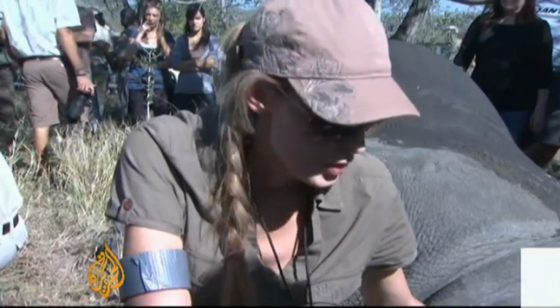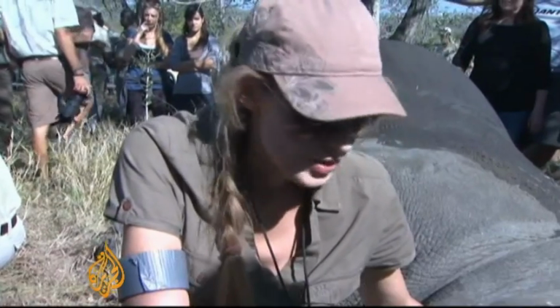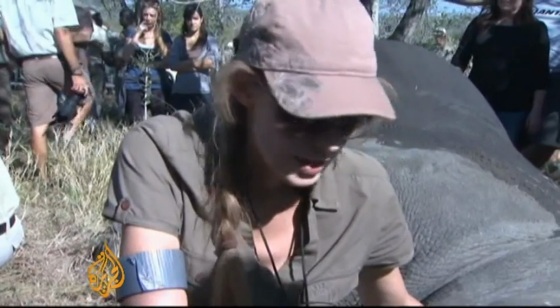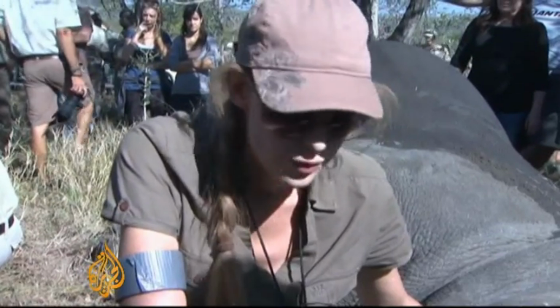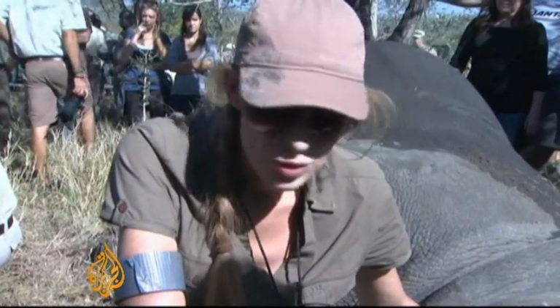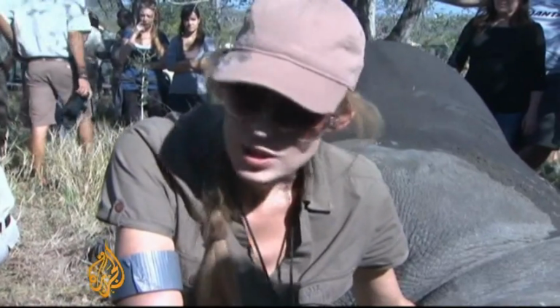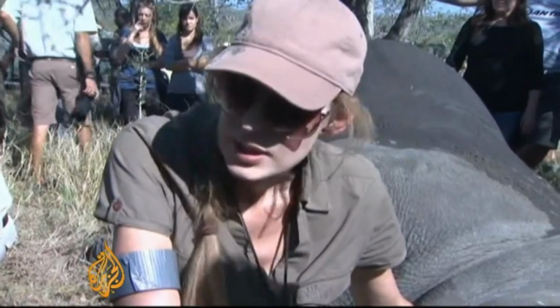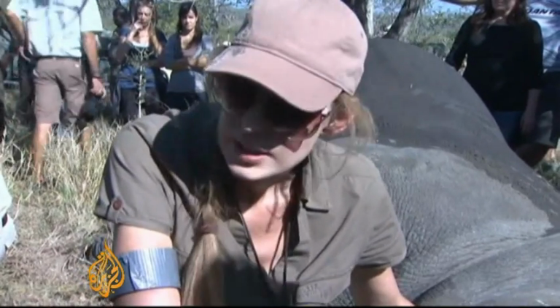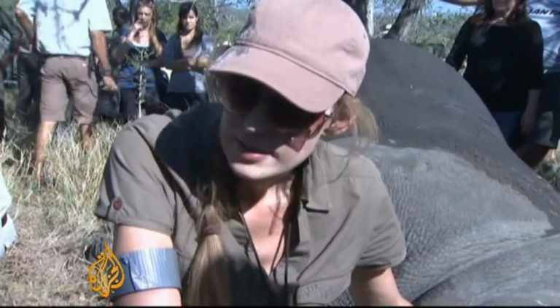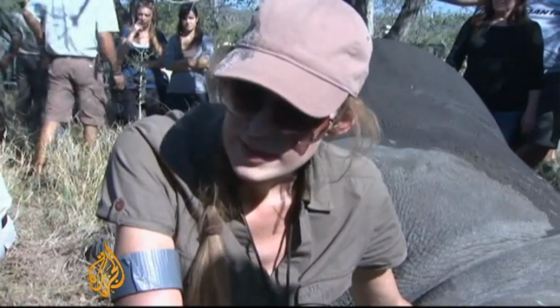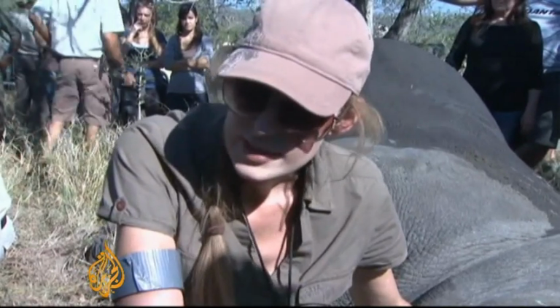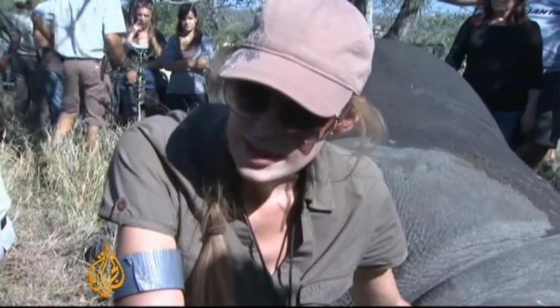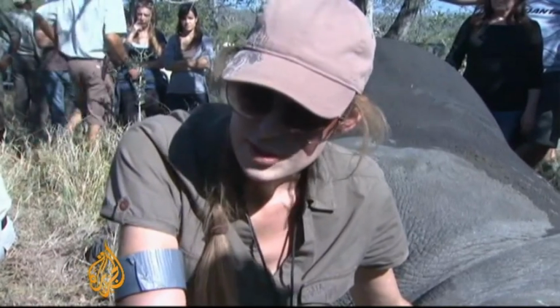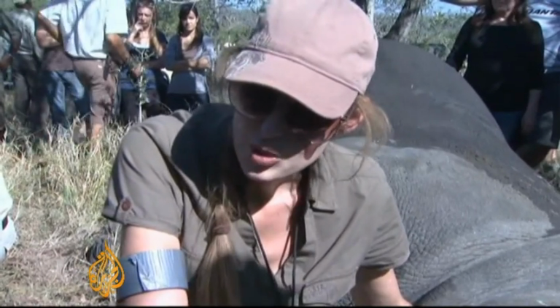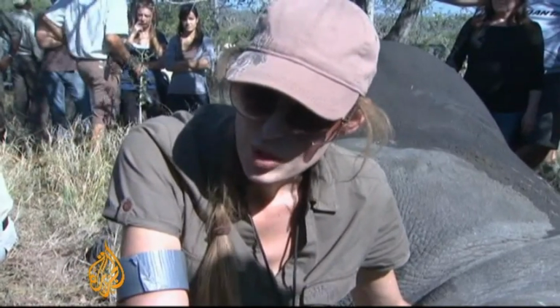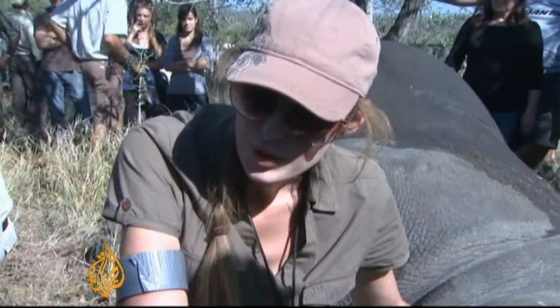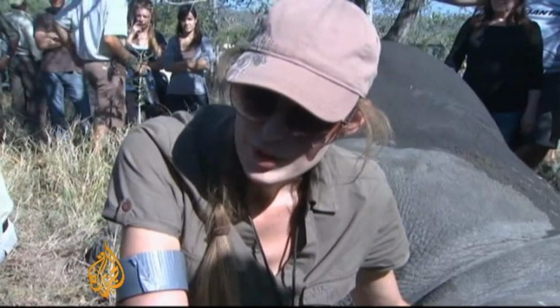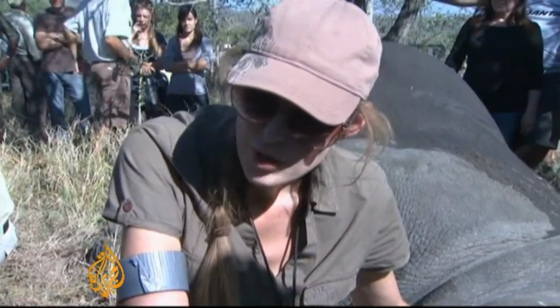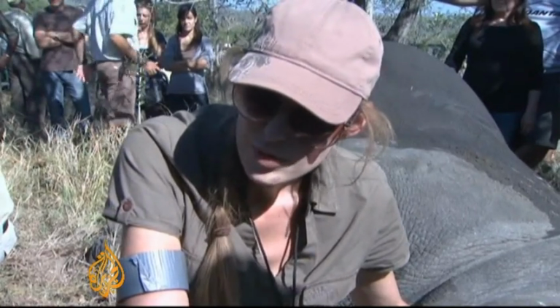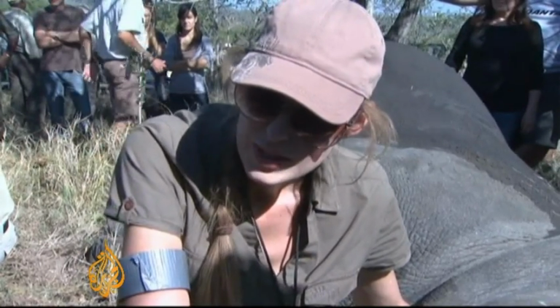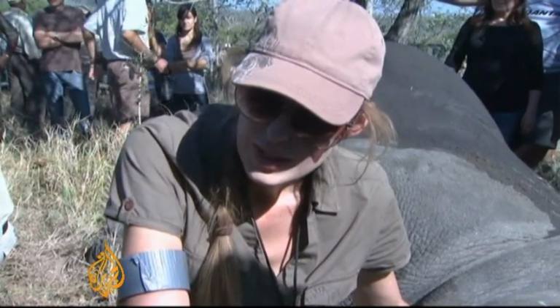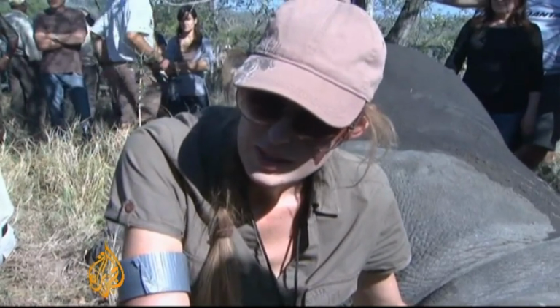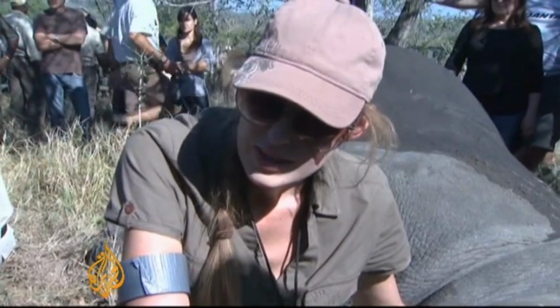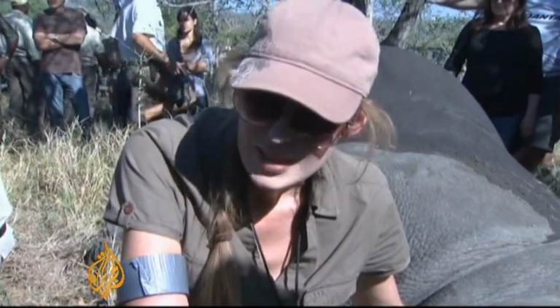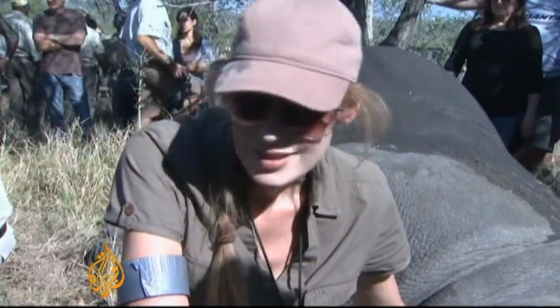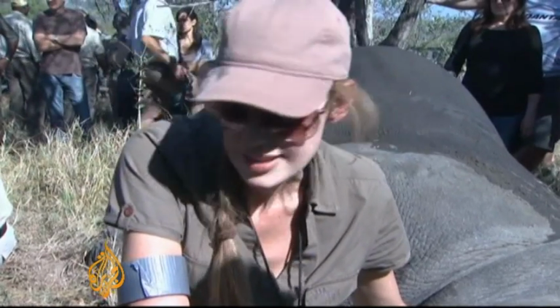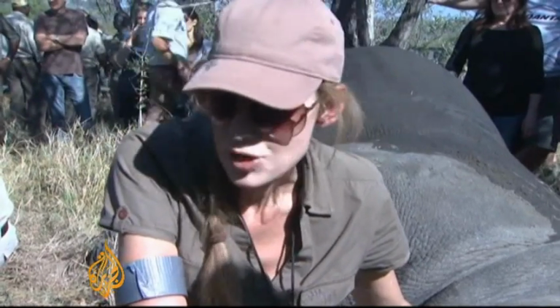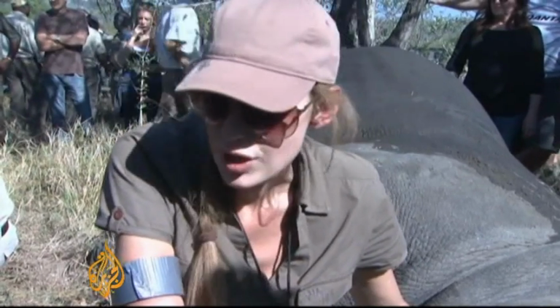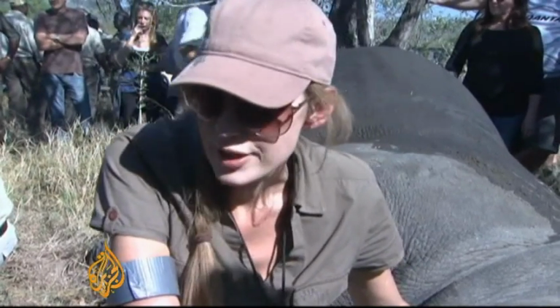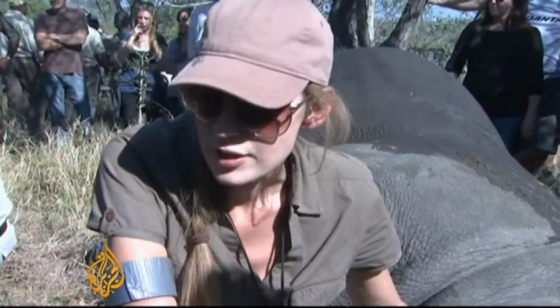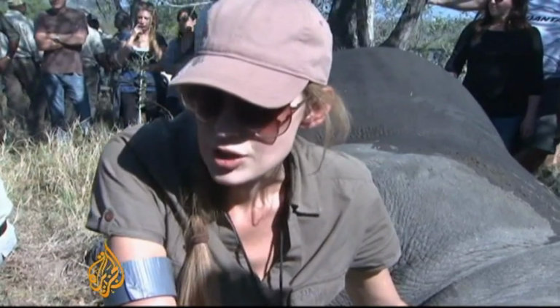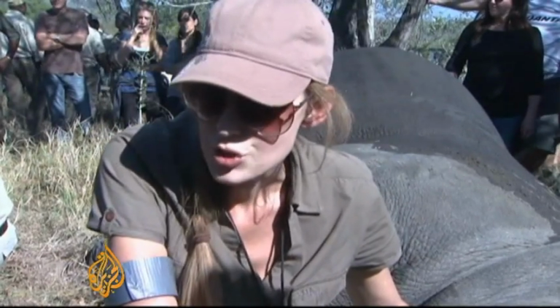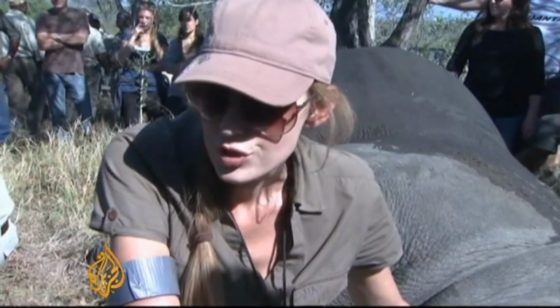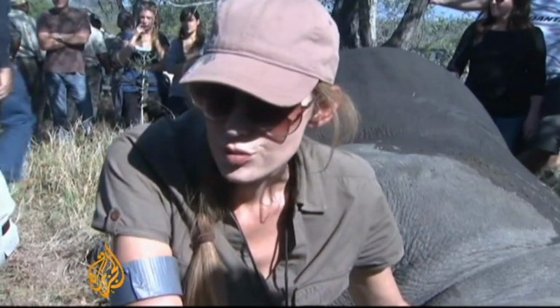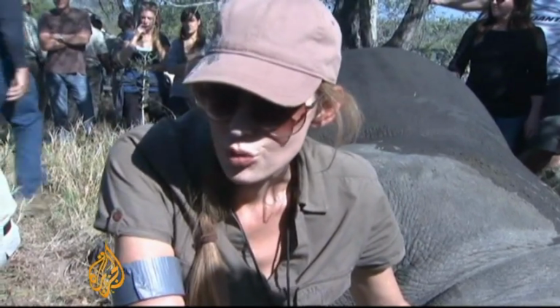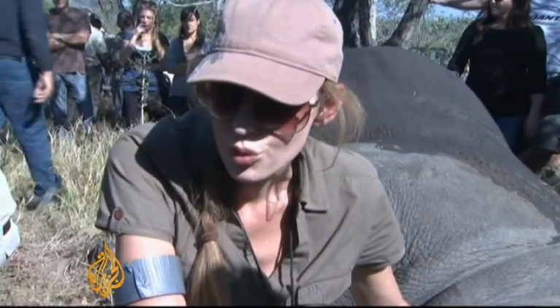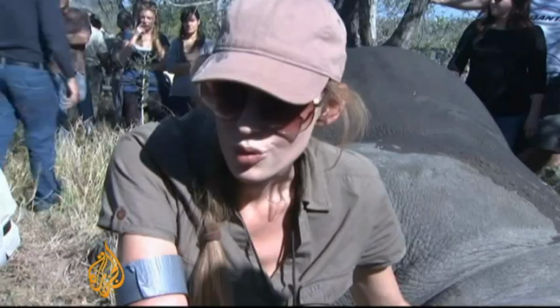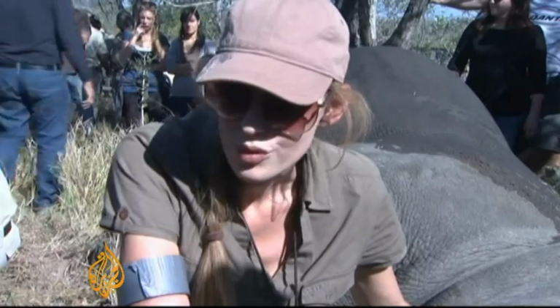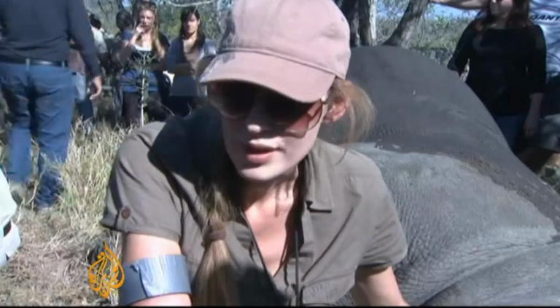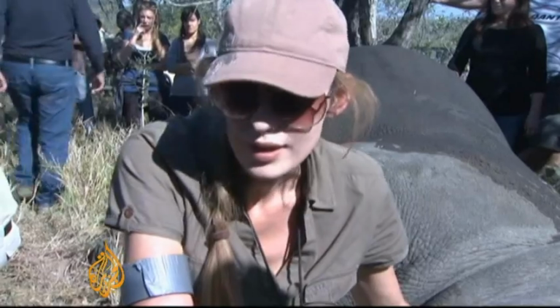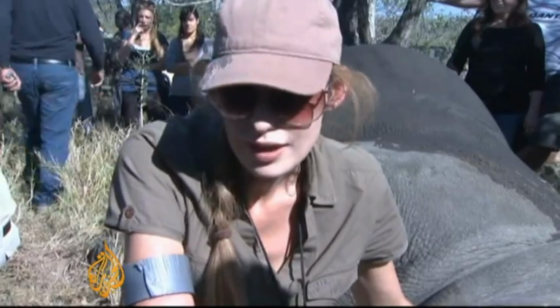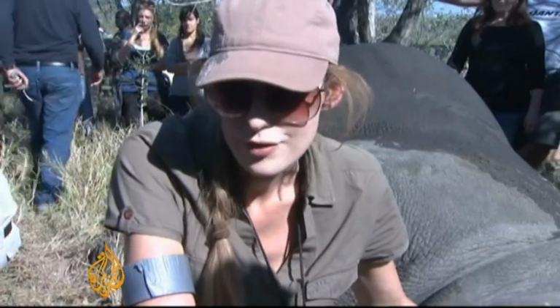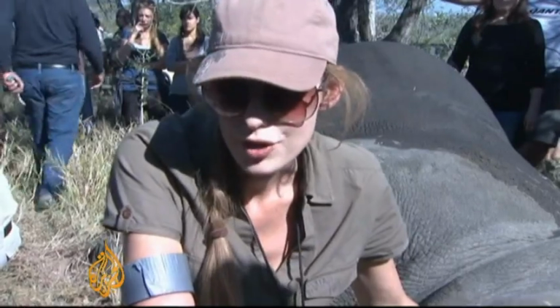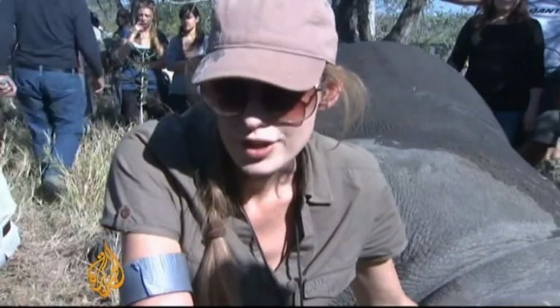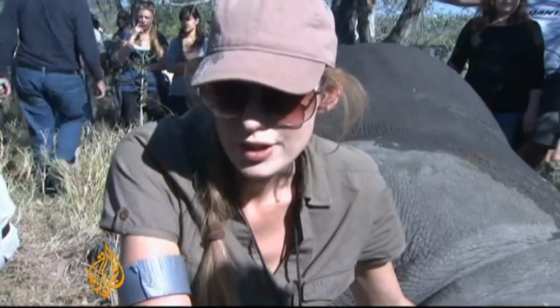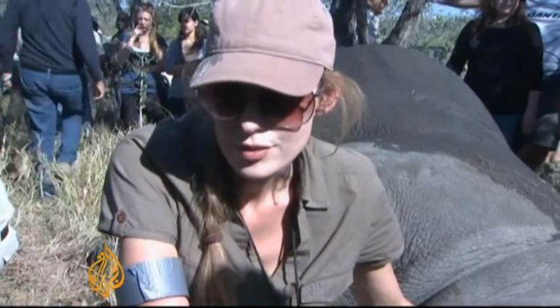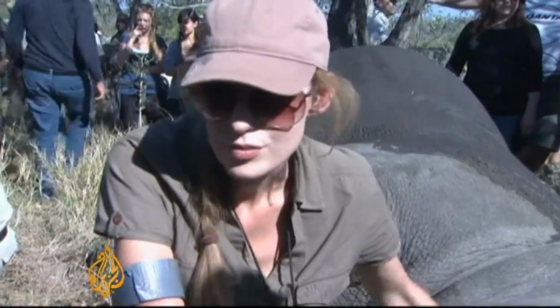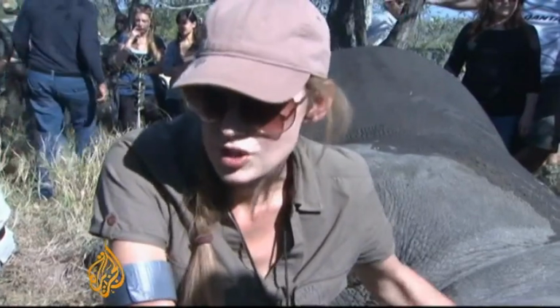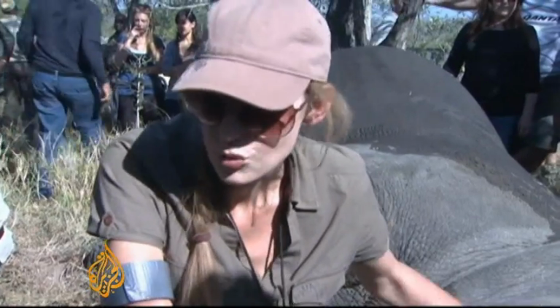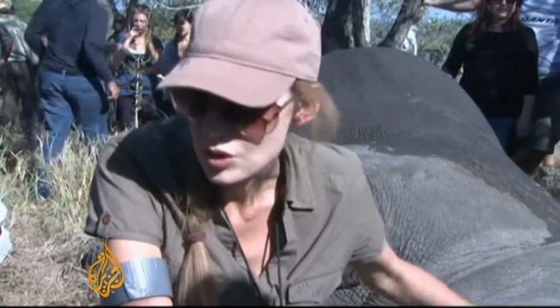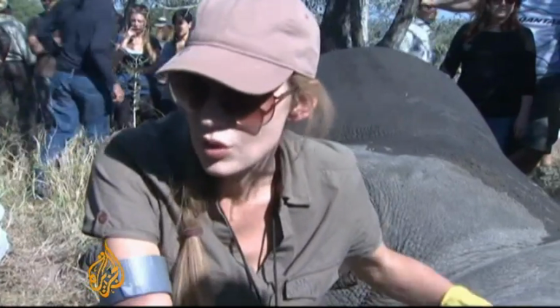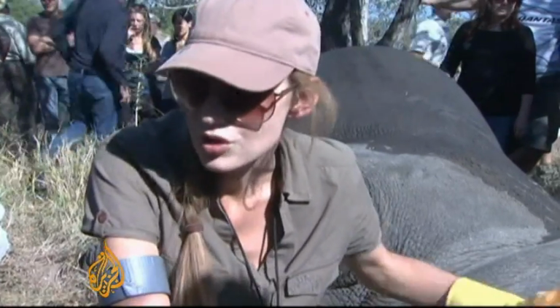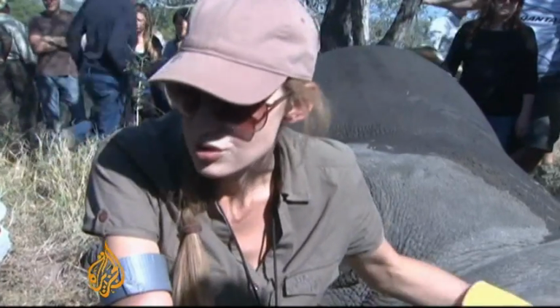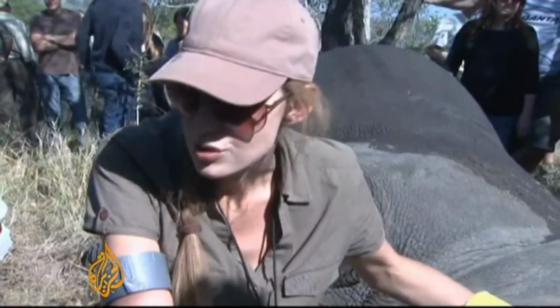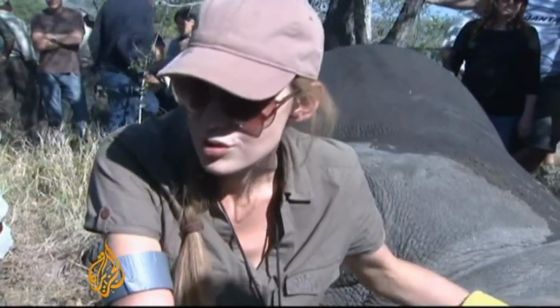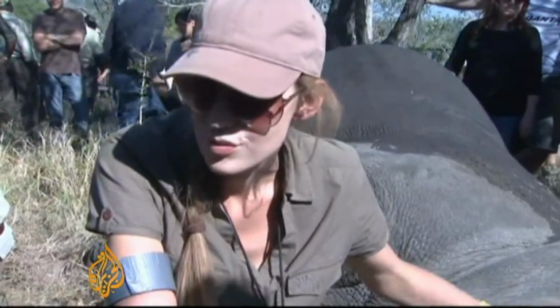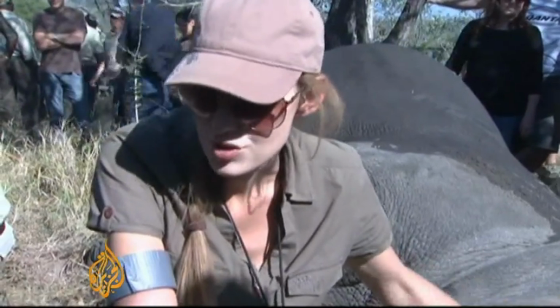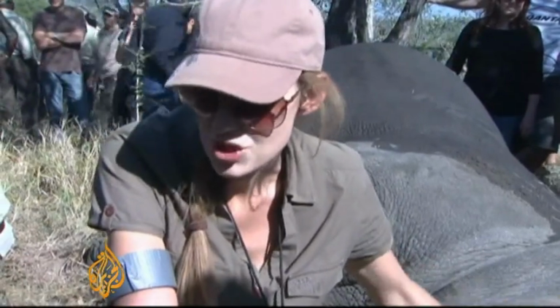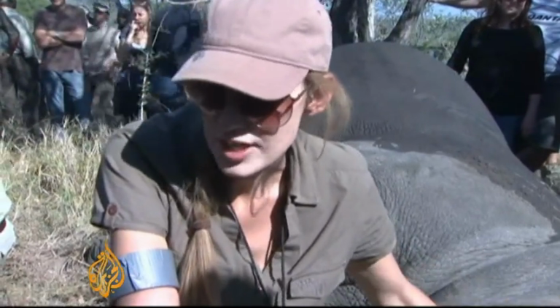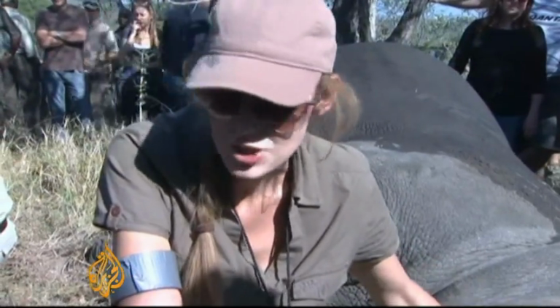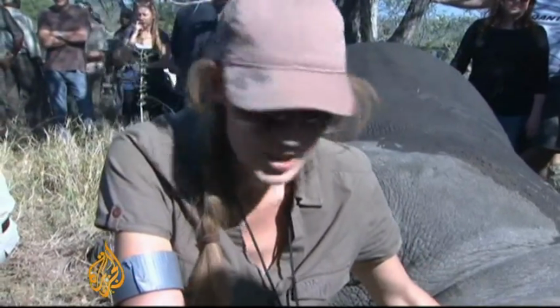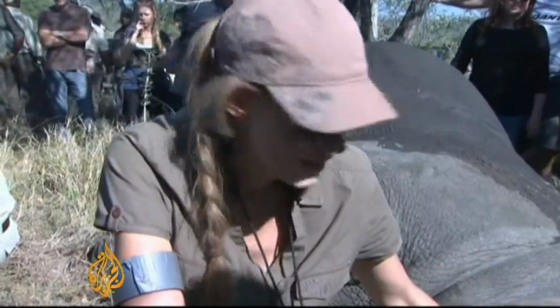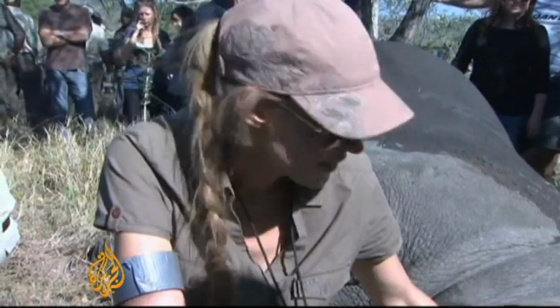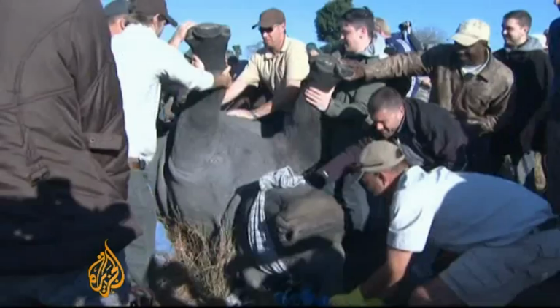Unfortunately, the status quo at the moment is that a dead rhino is worth more than a live rhino. So we want to change that.